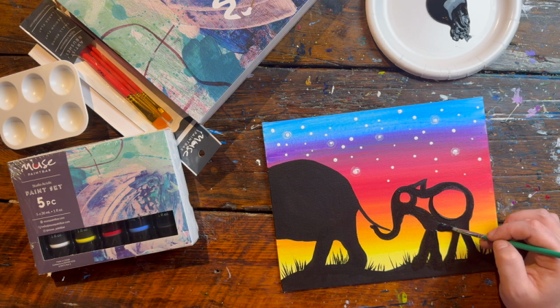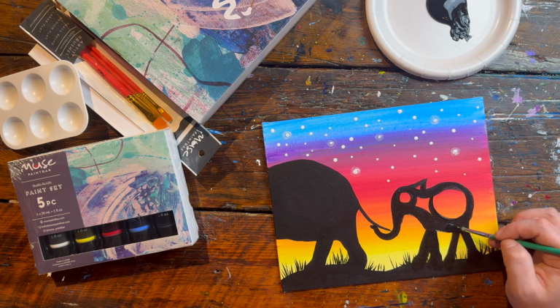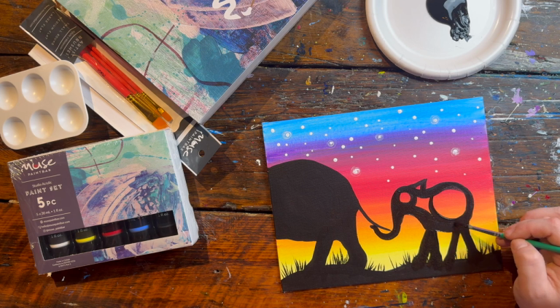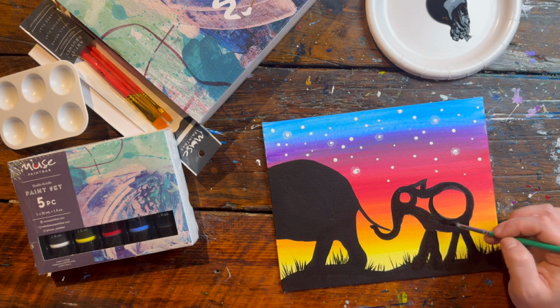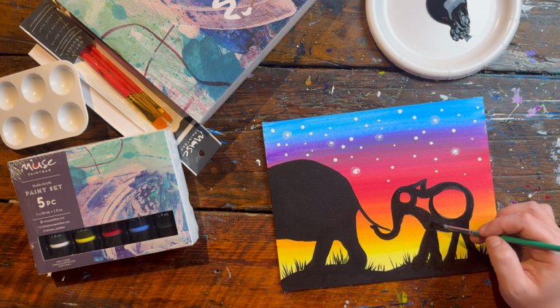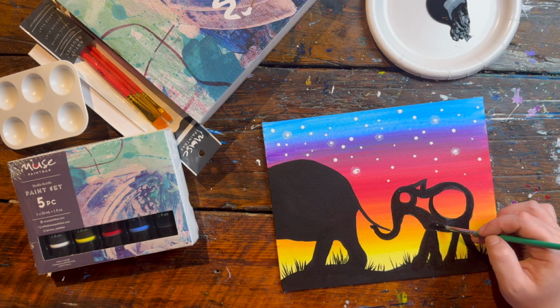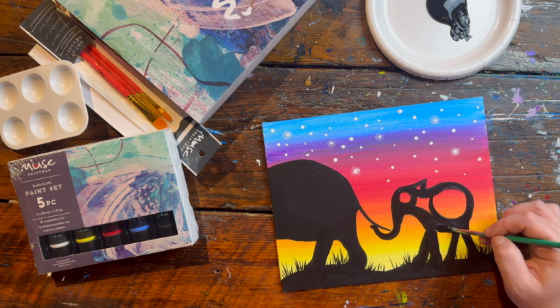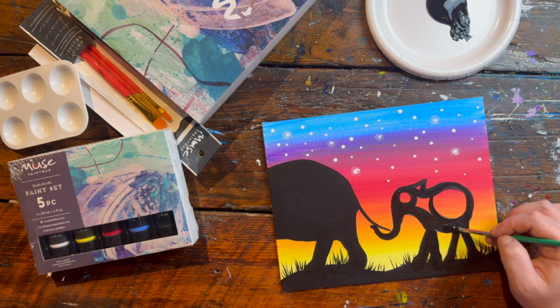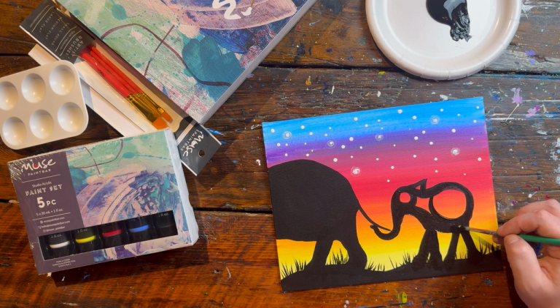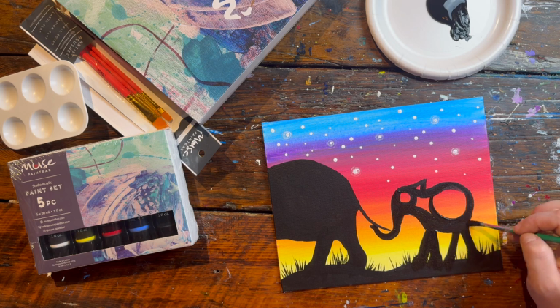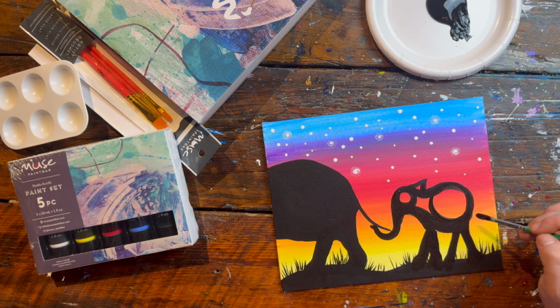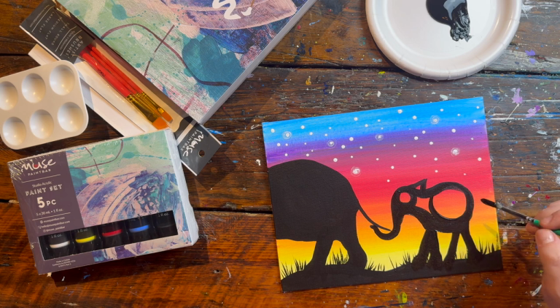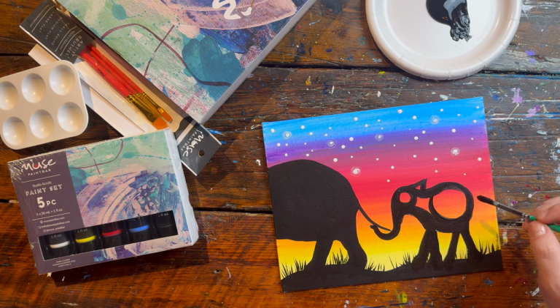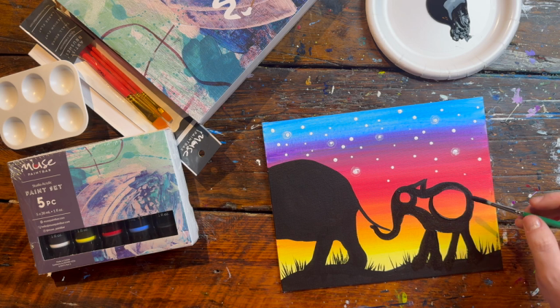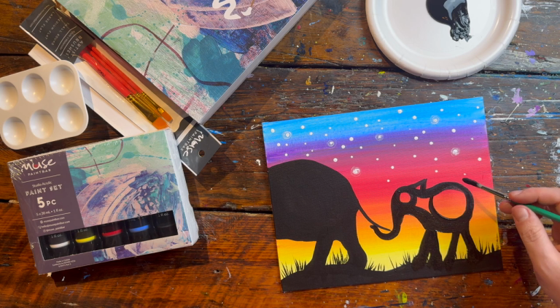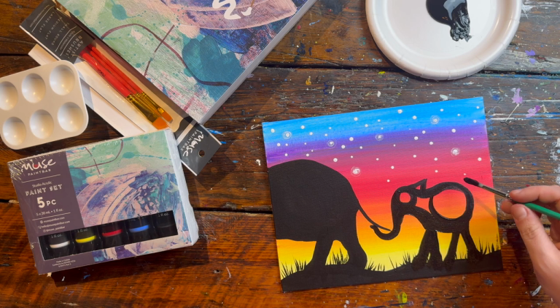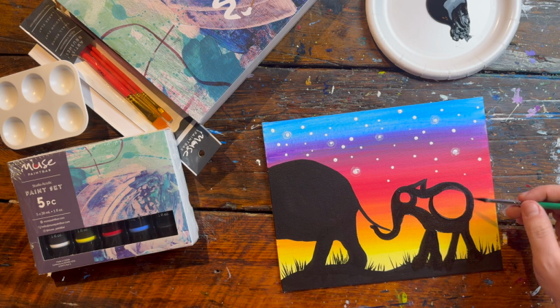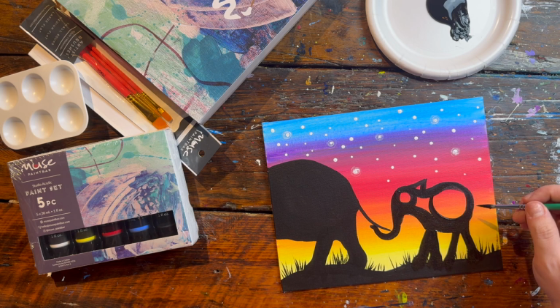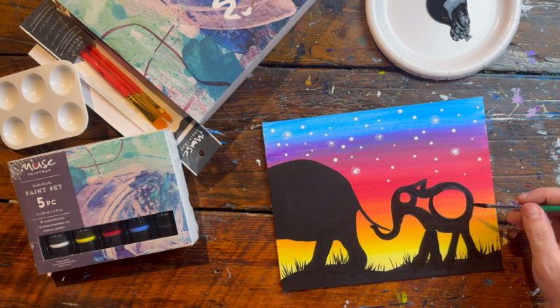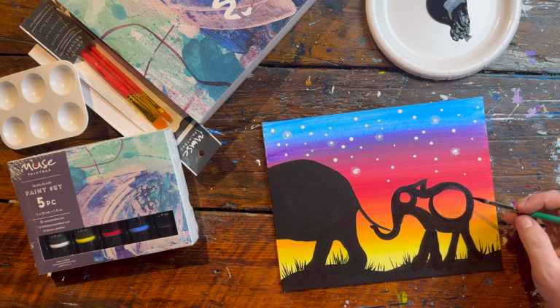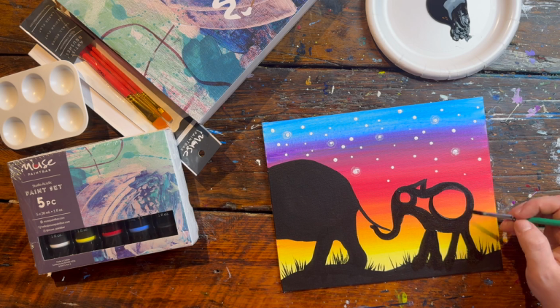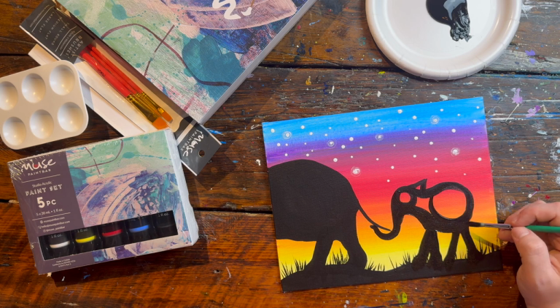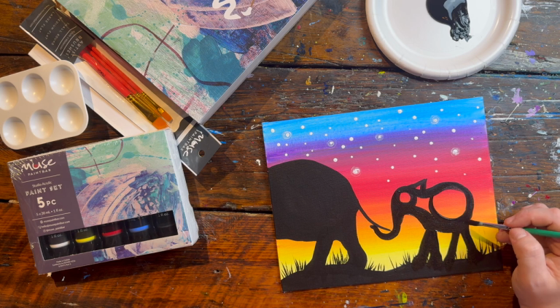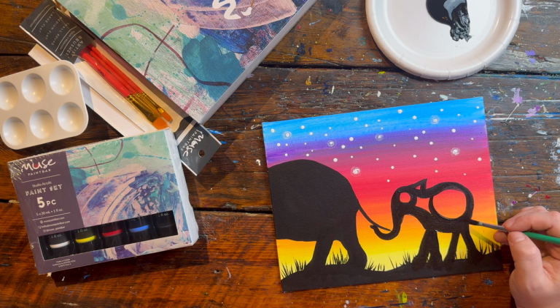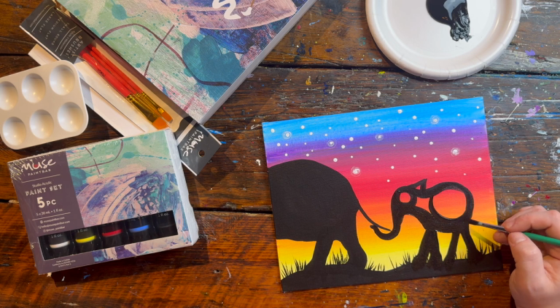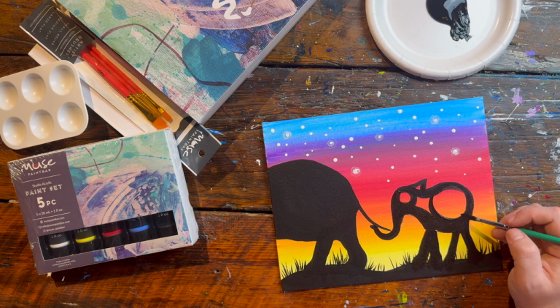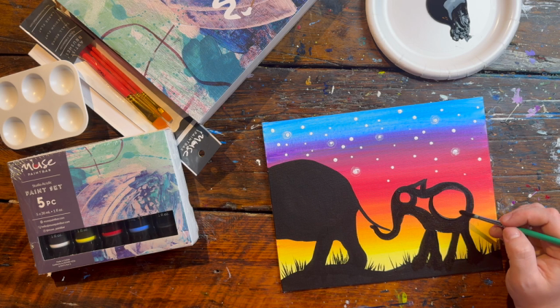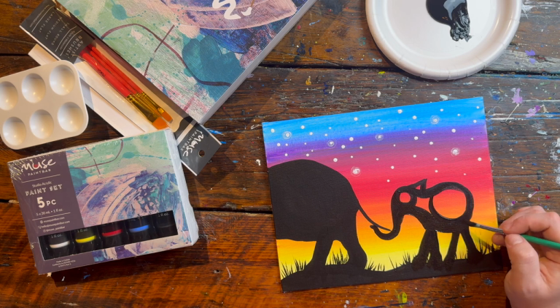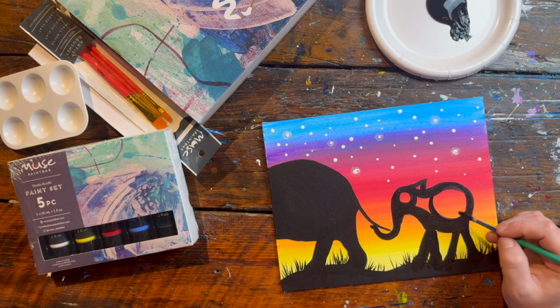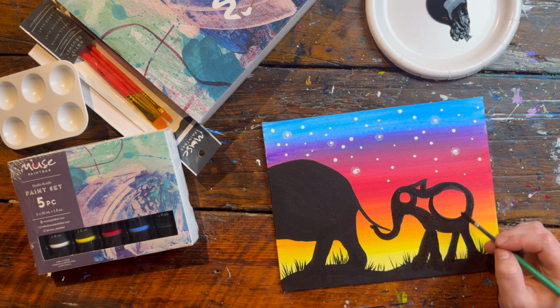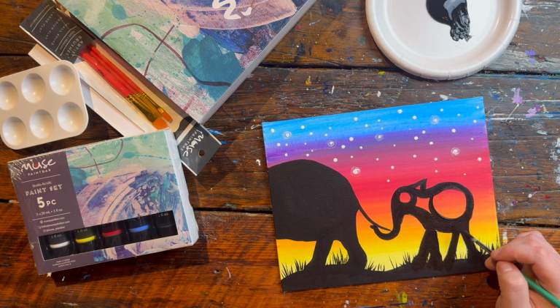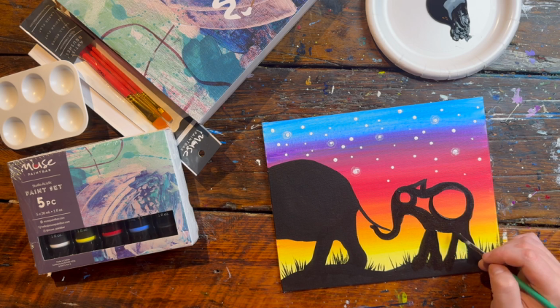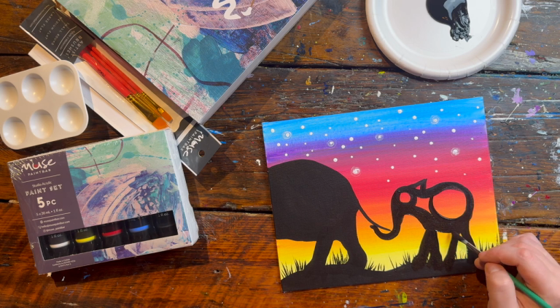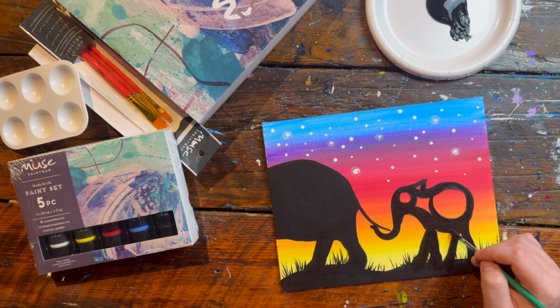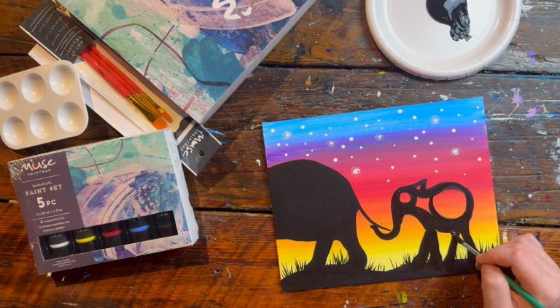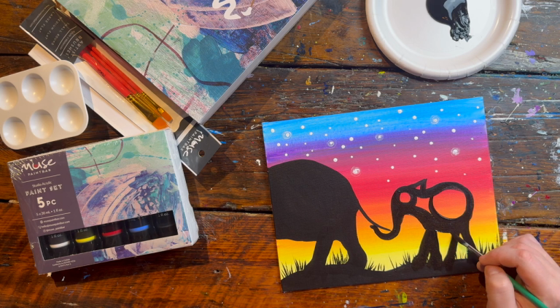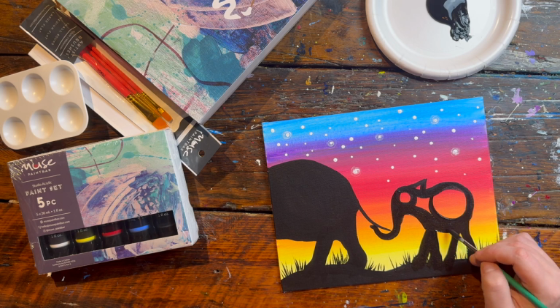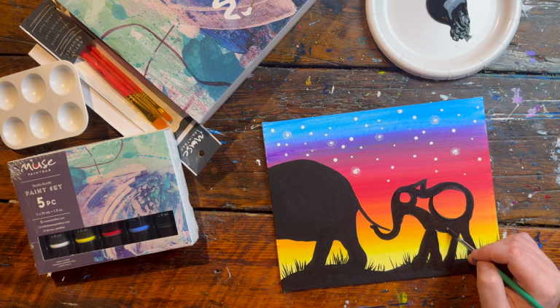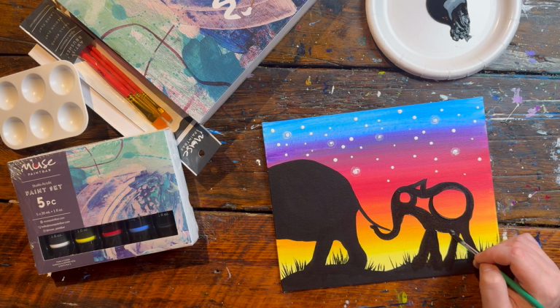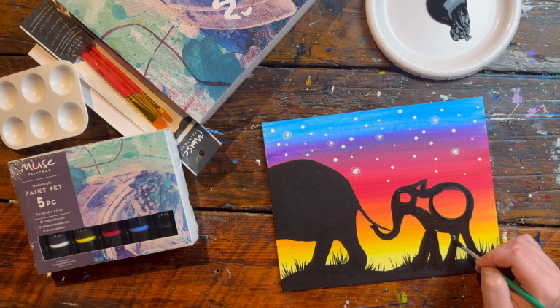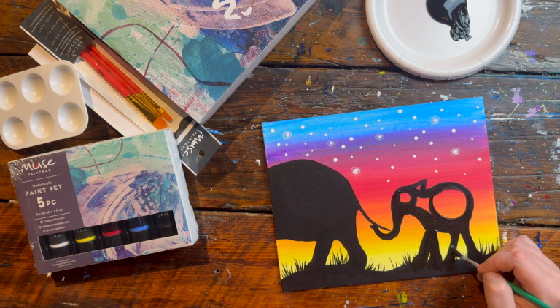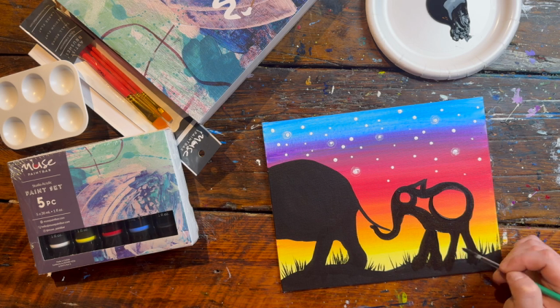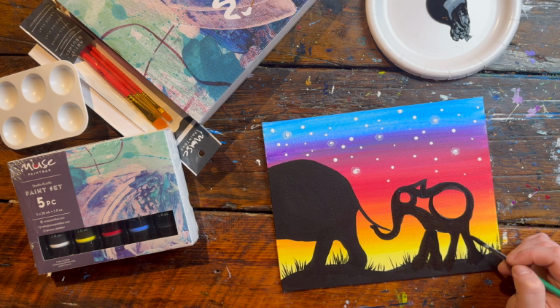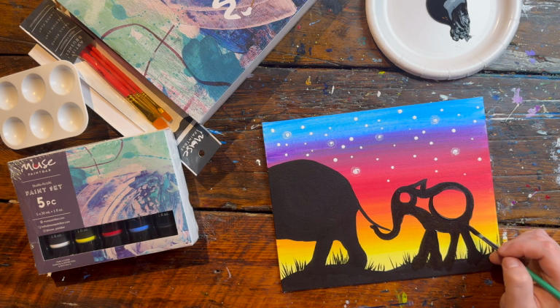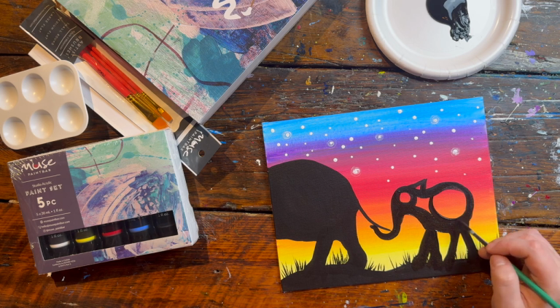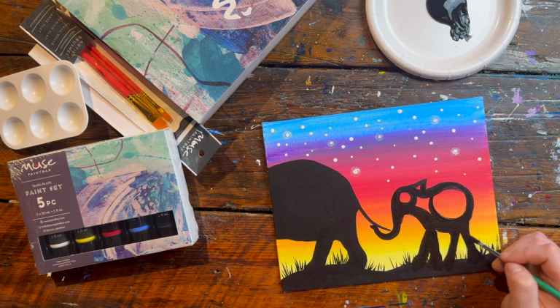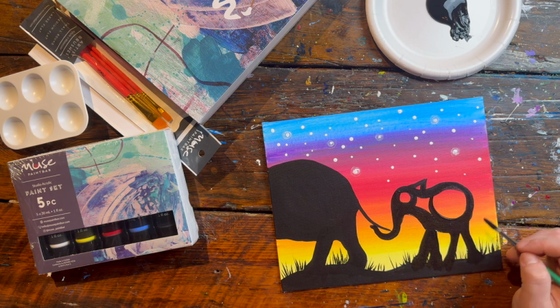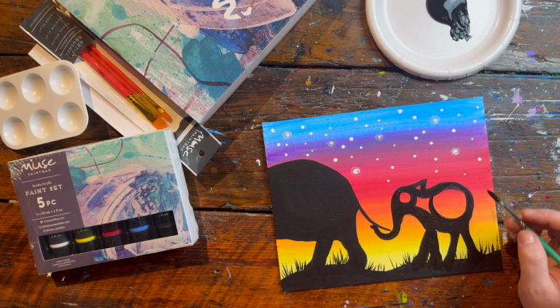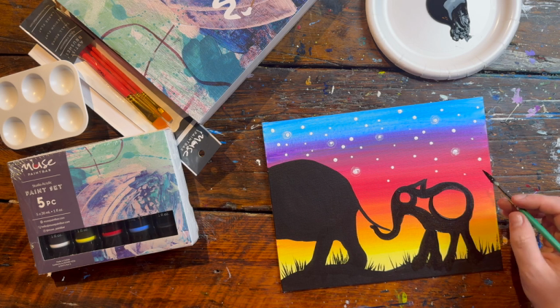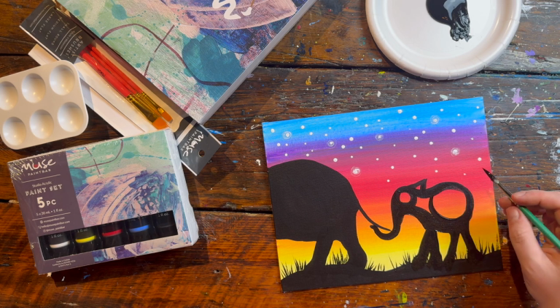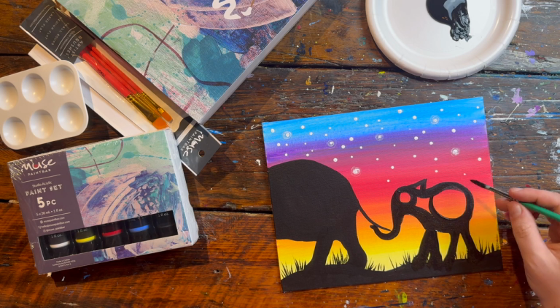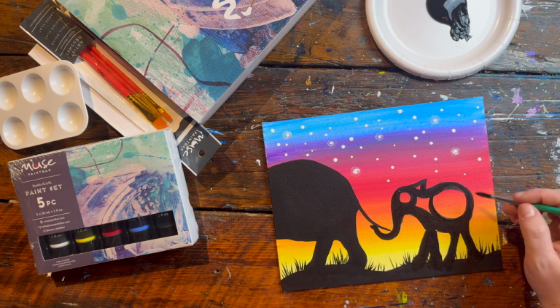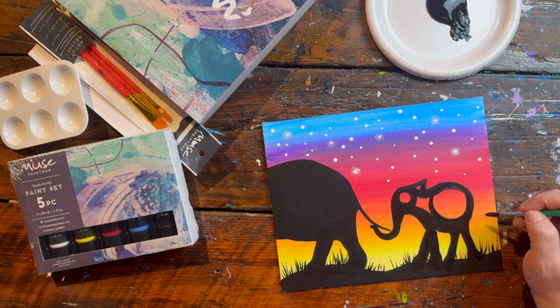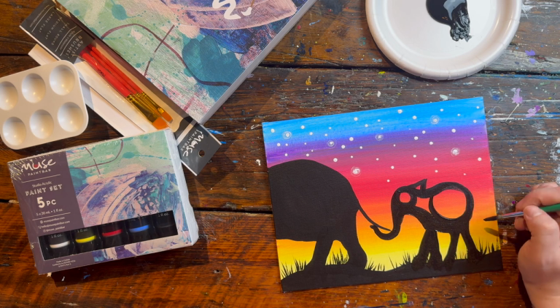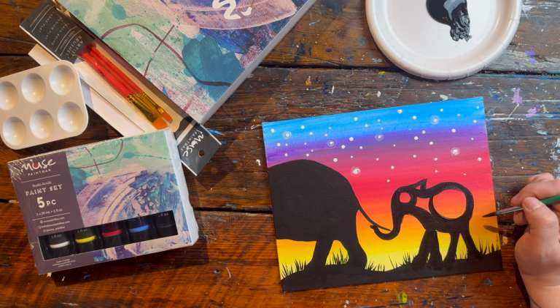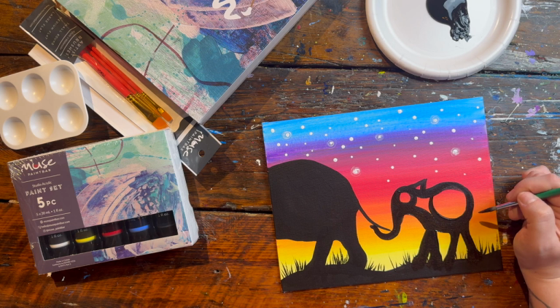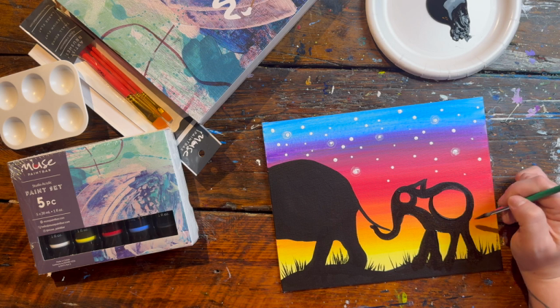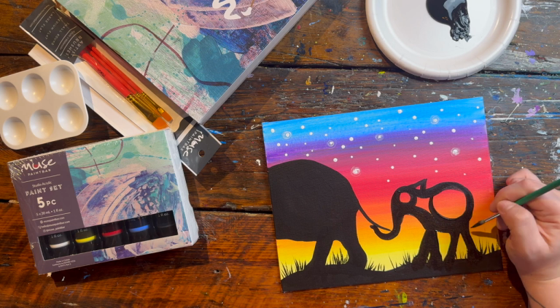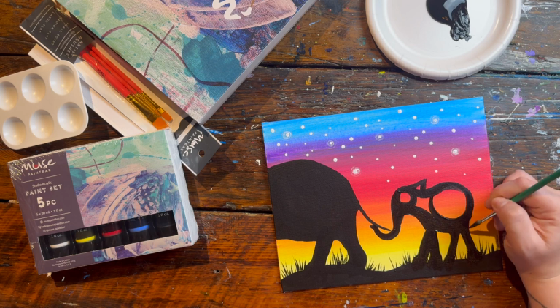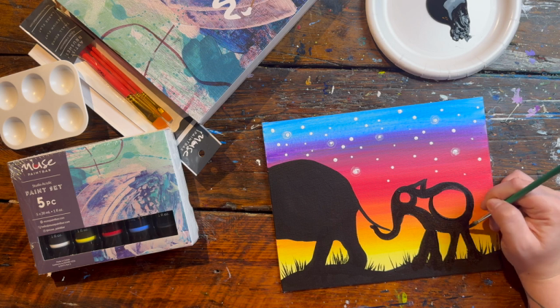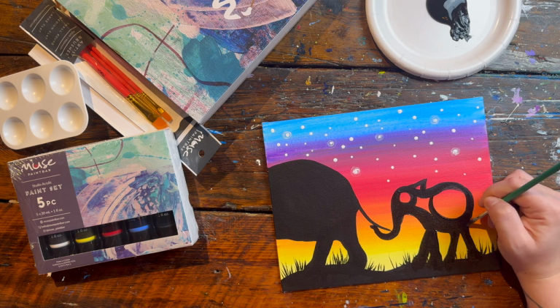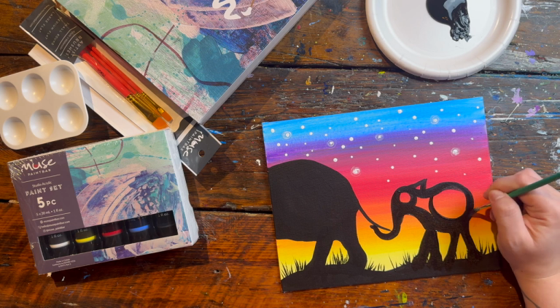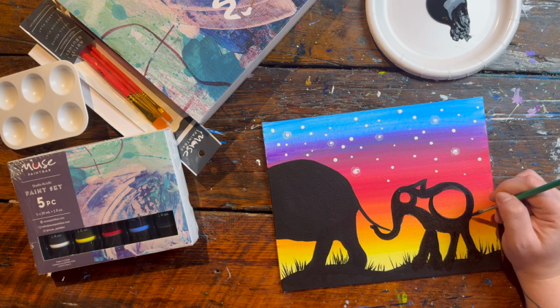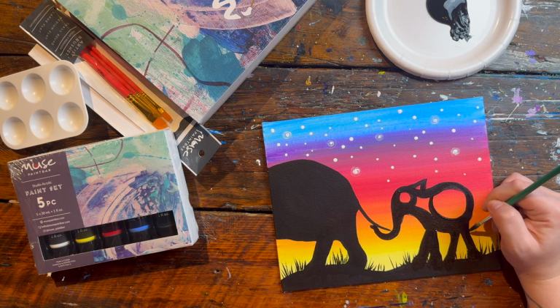Once you're happy with how your elephant looks, you can go ahead and fill everything in.